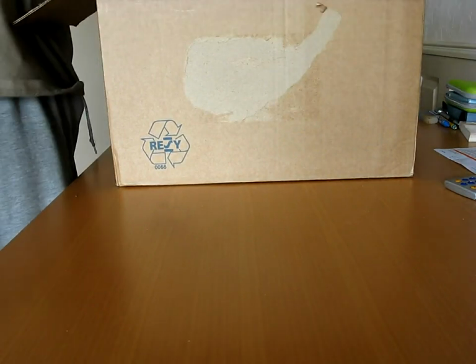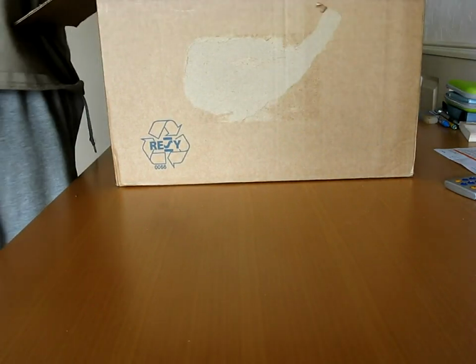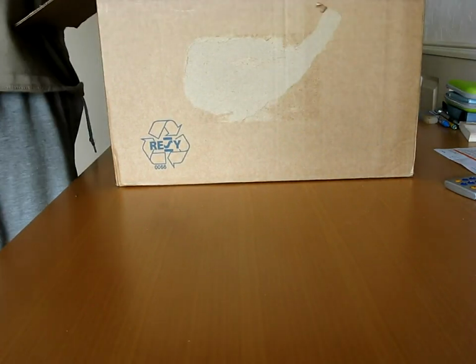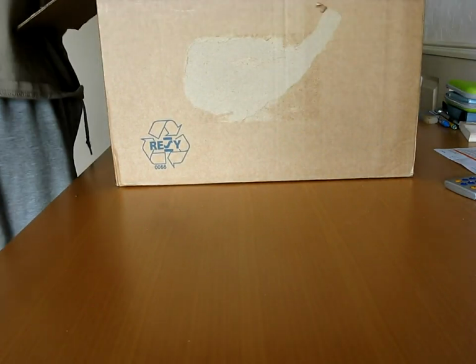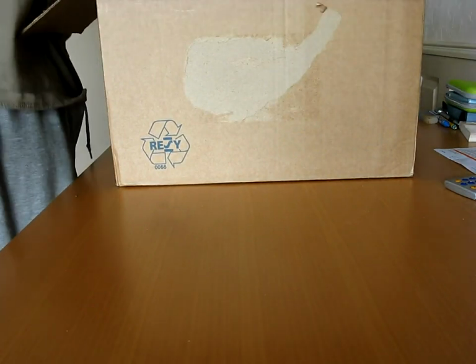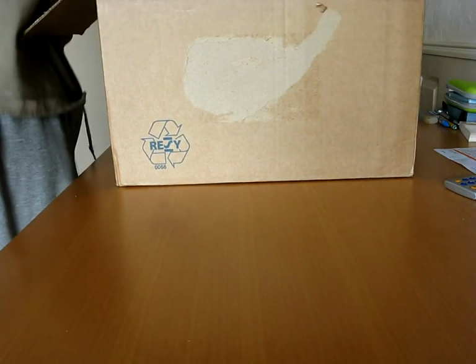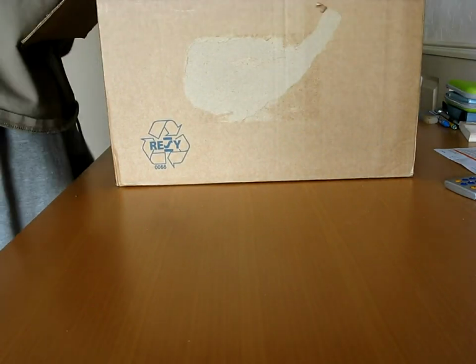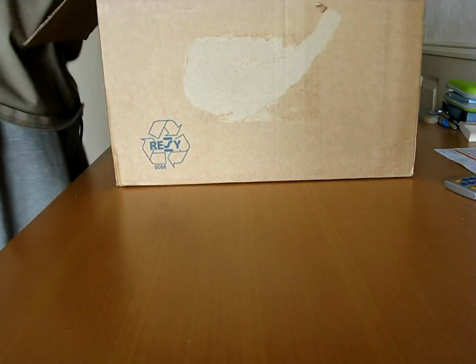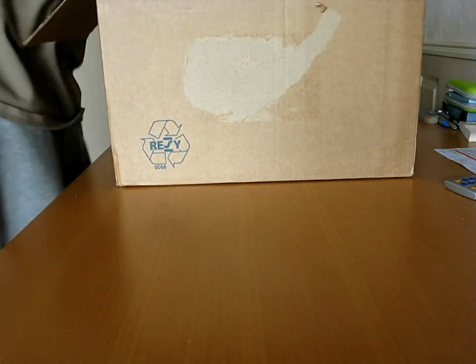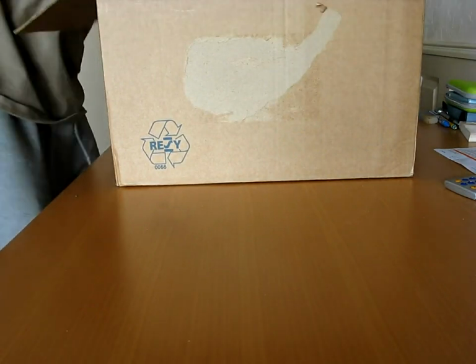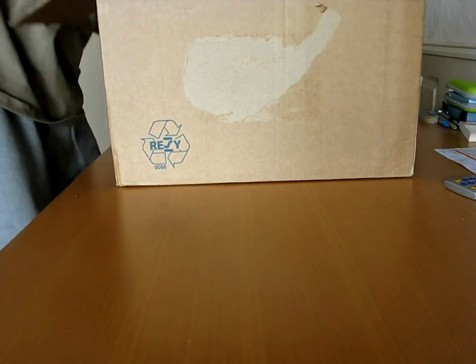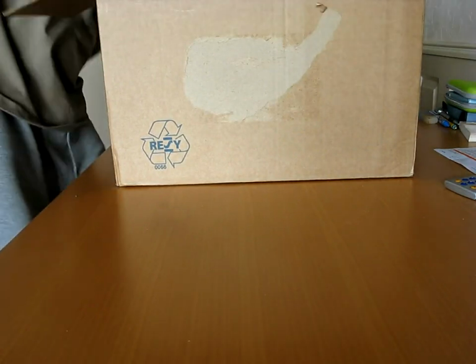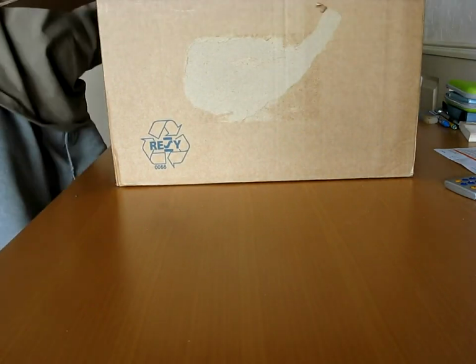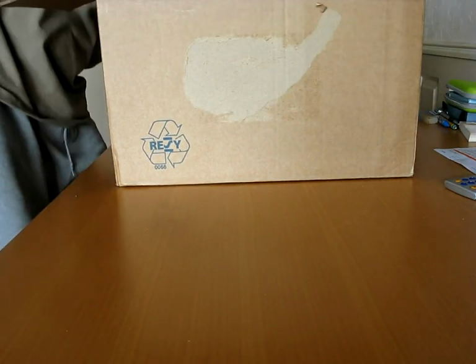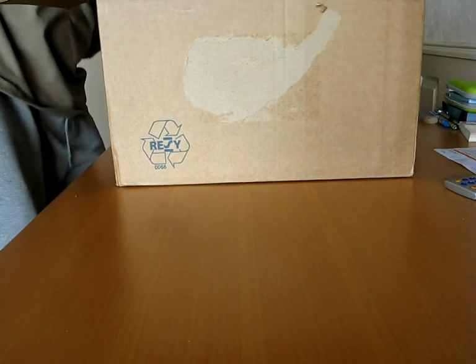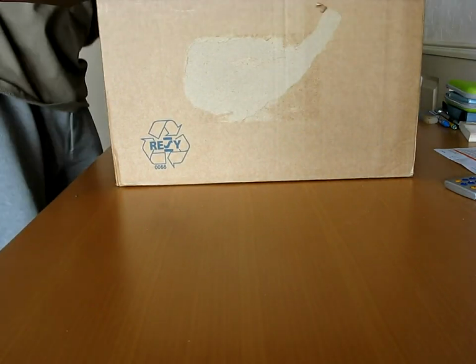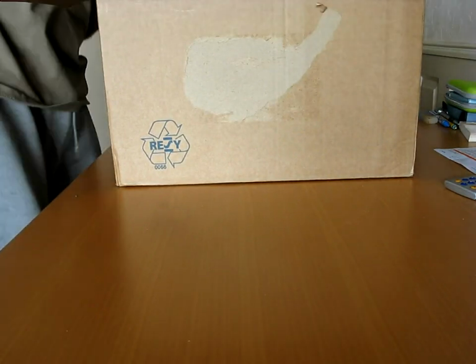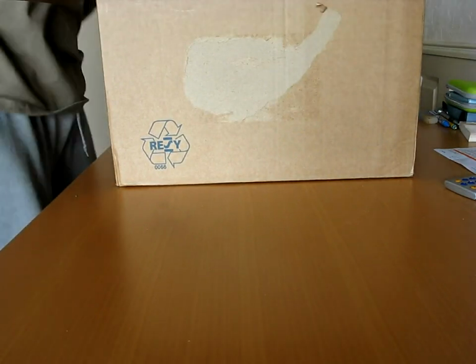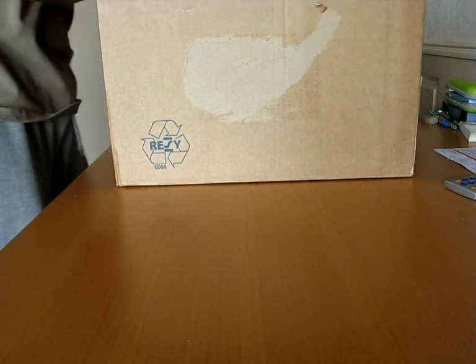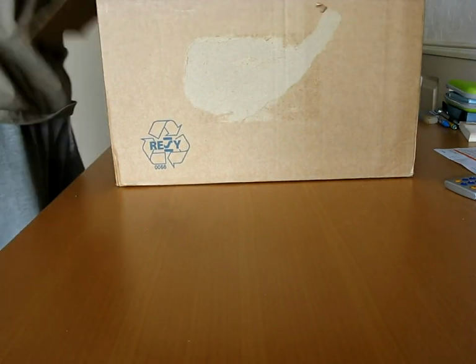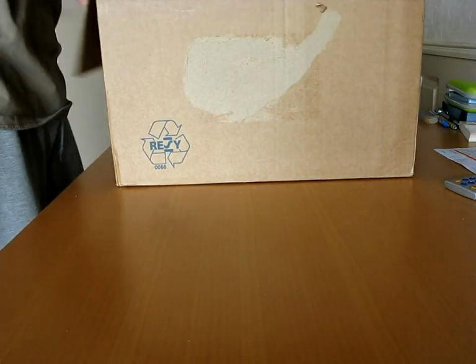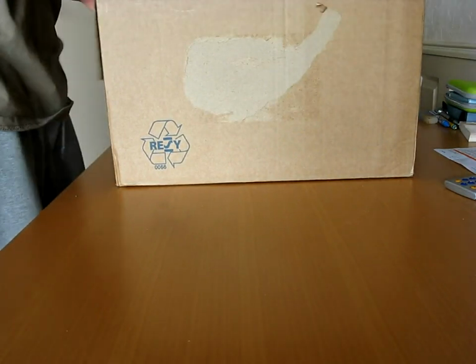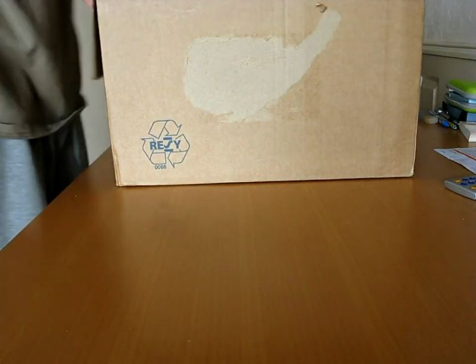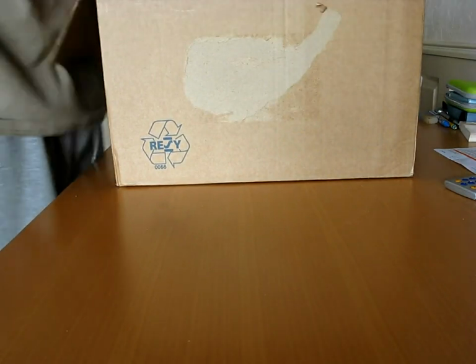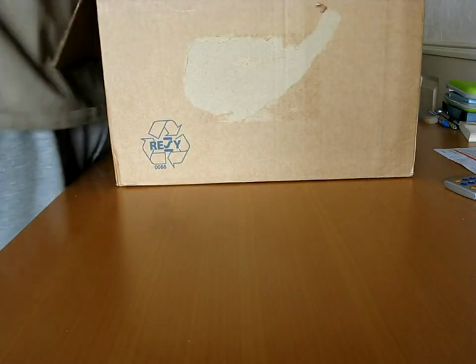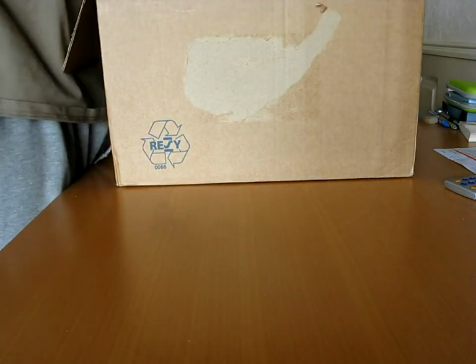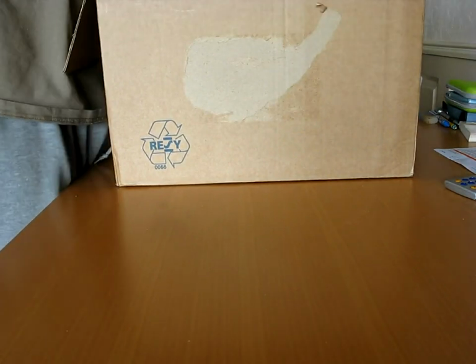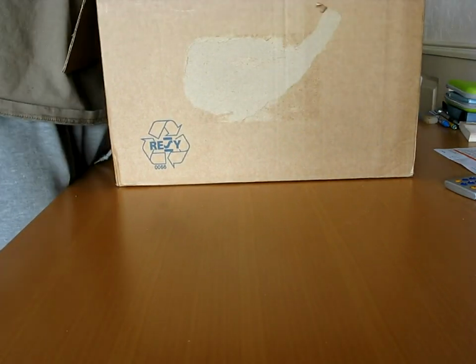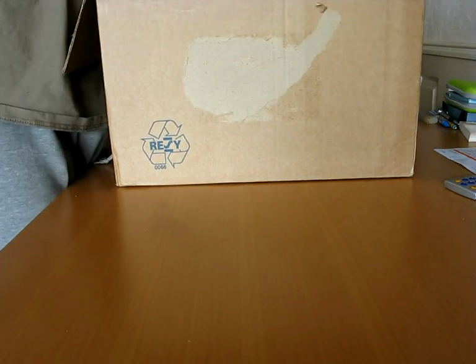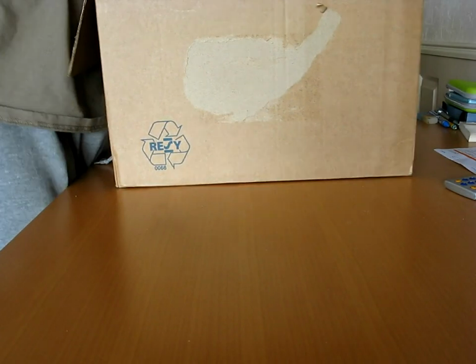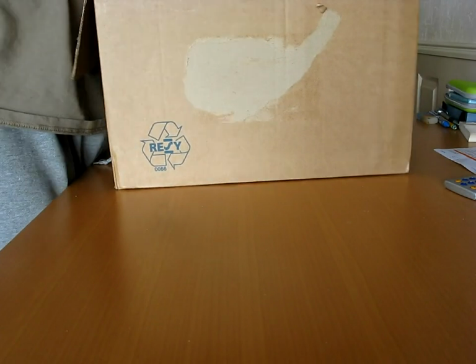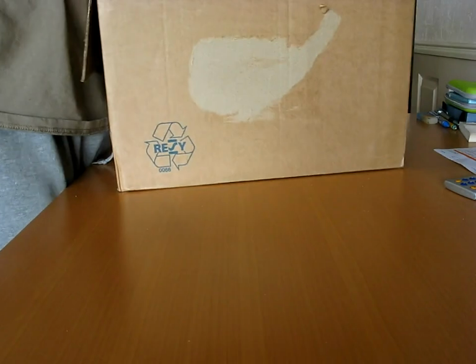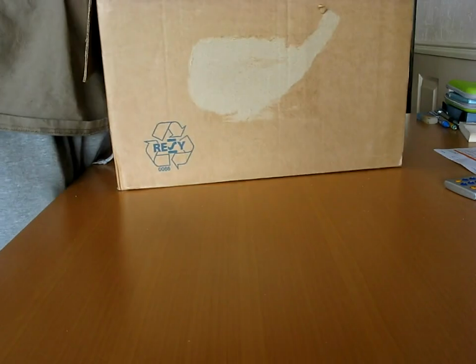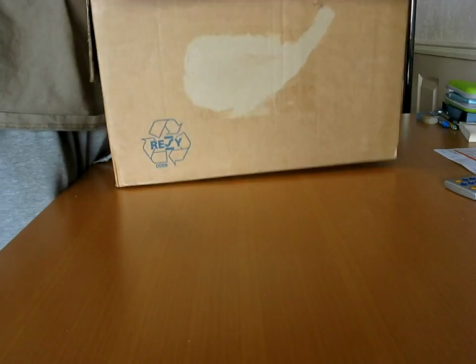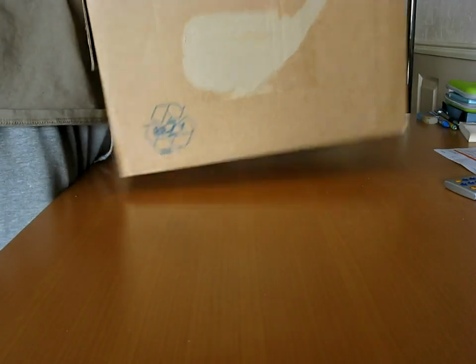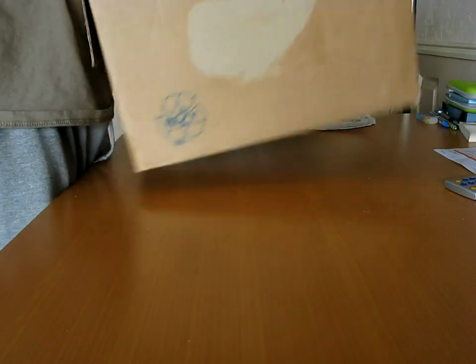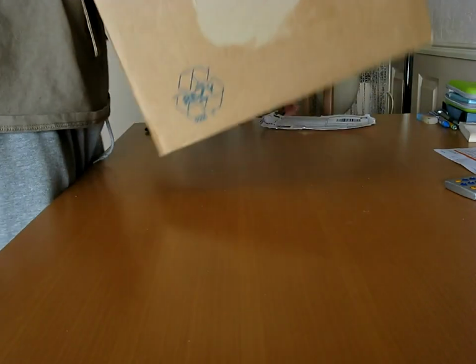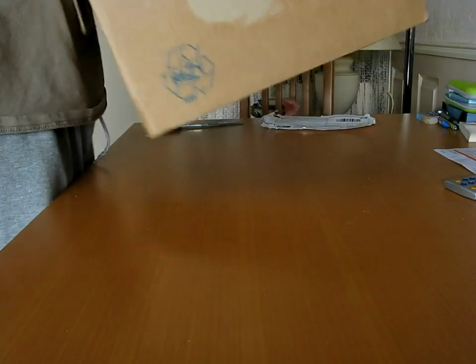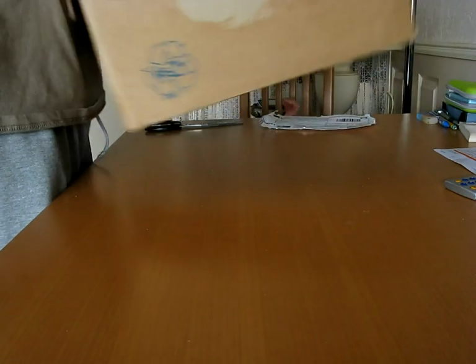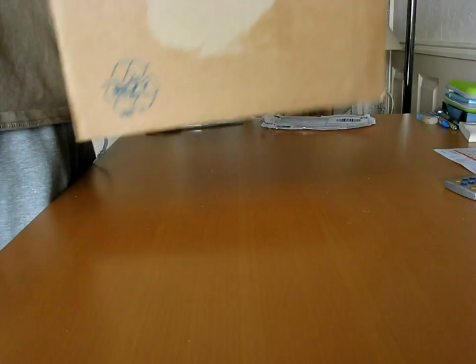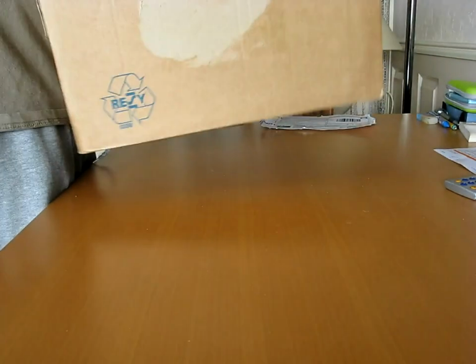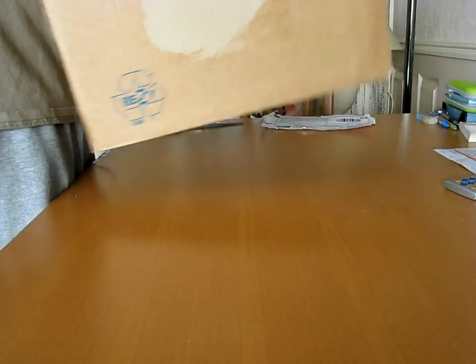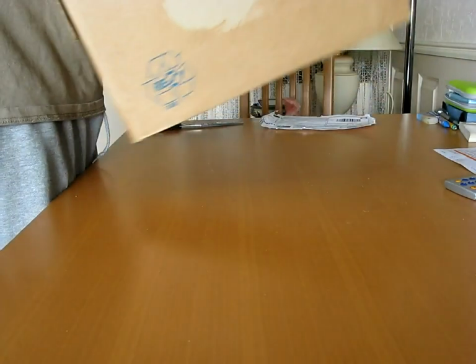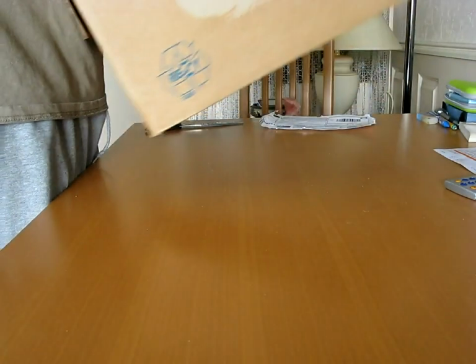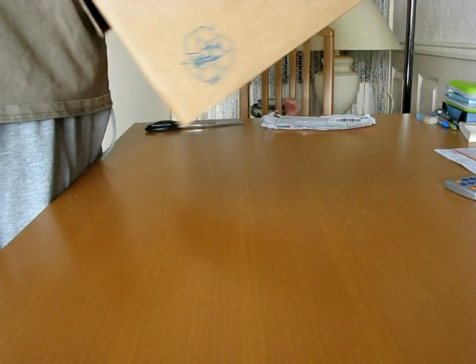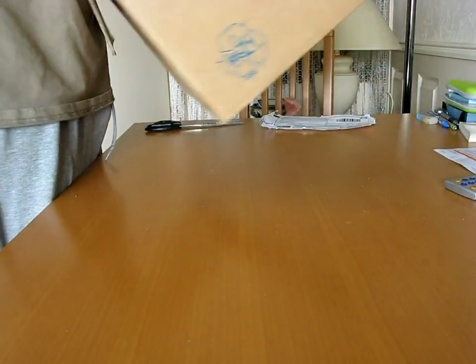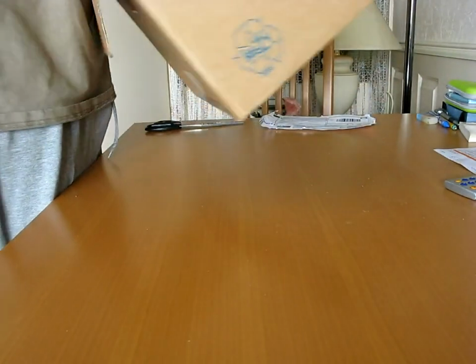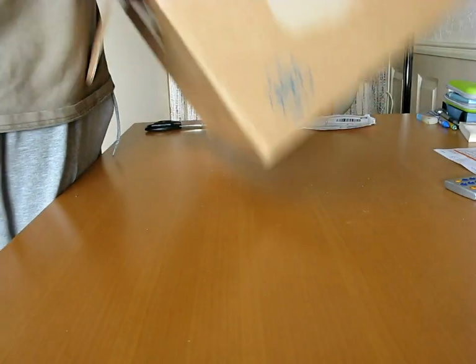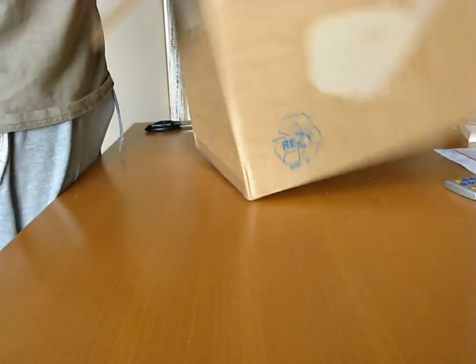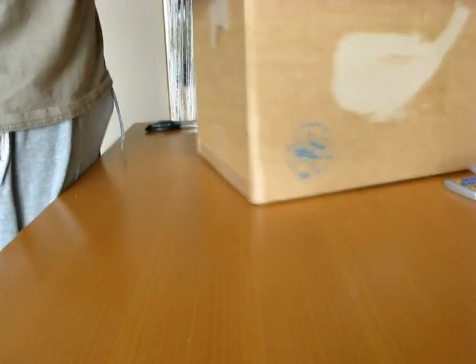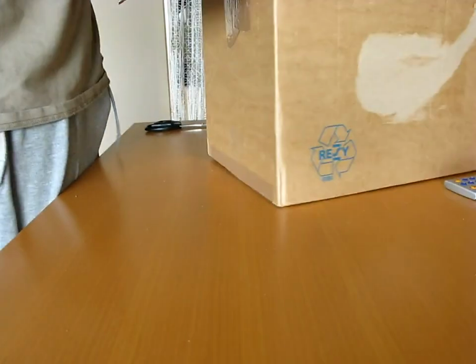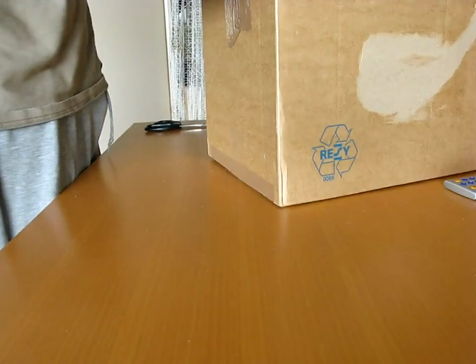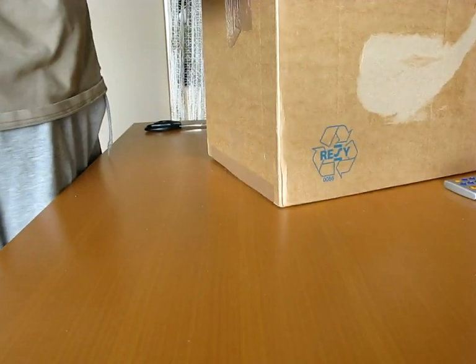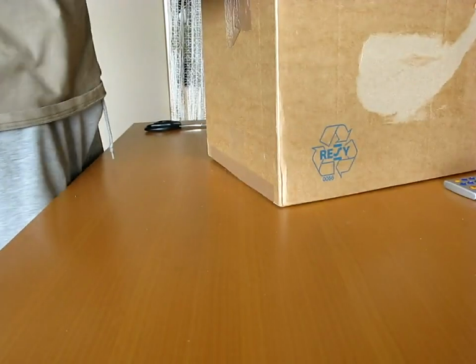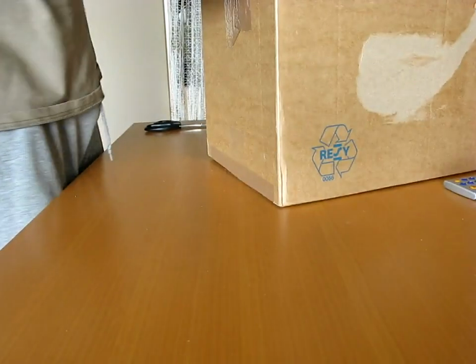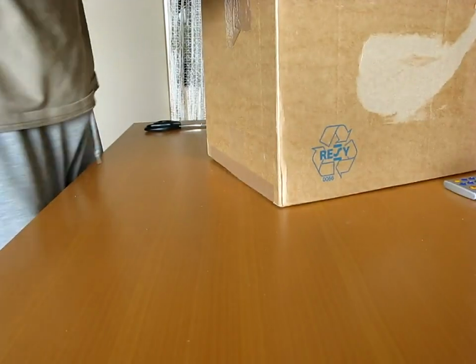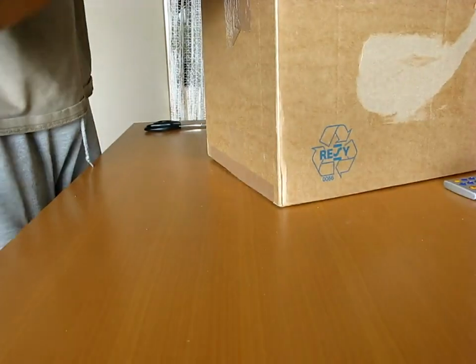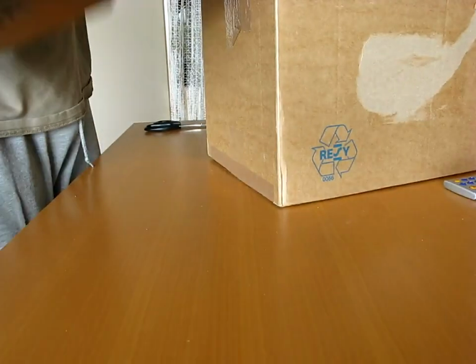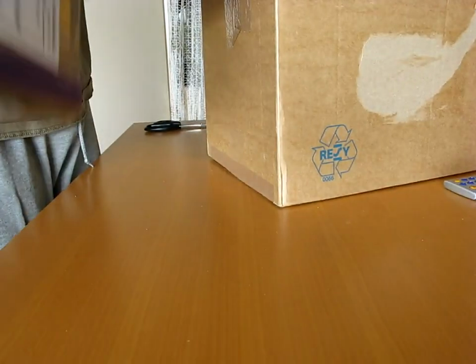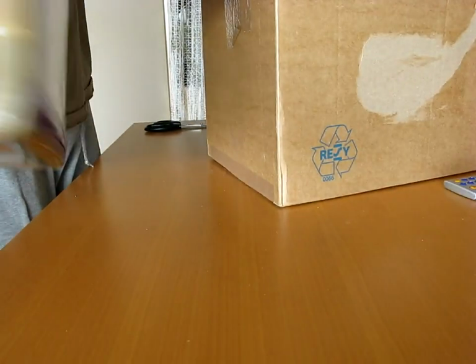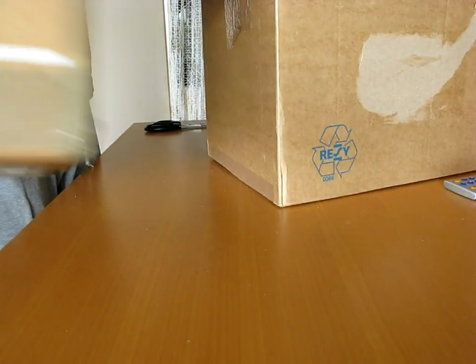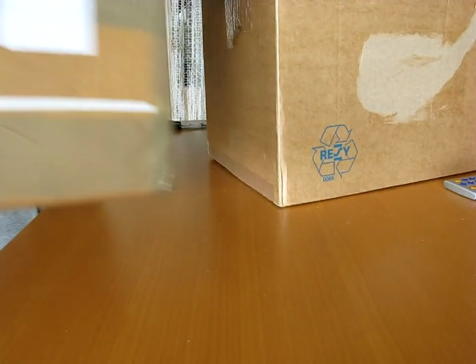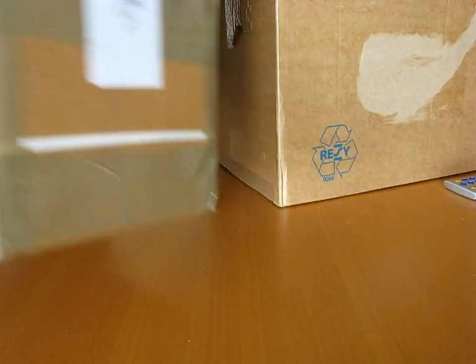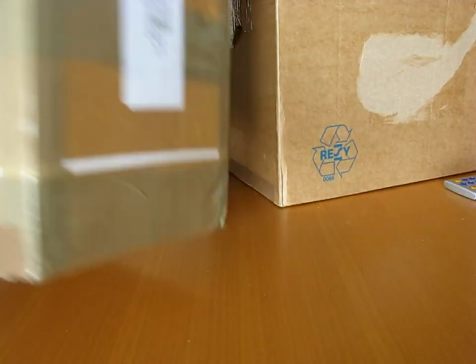They are well packed up. A box in a box.